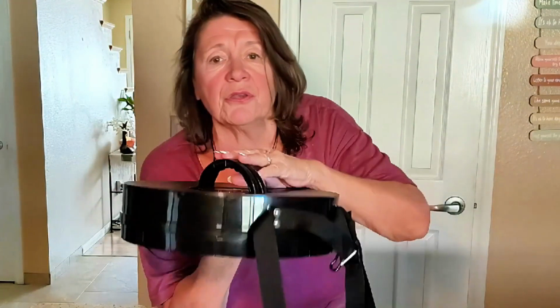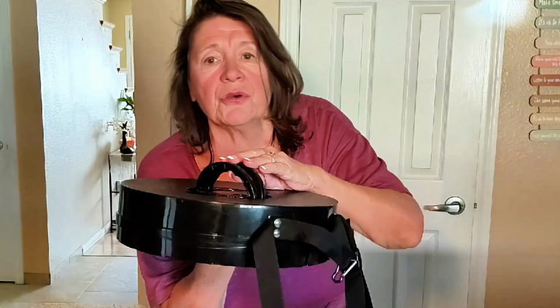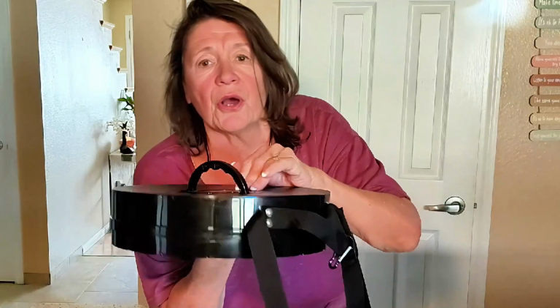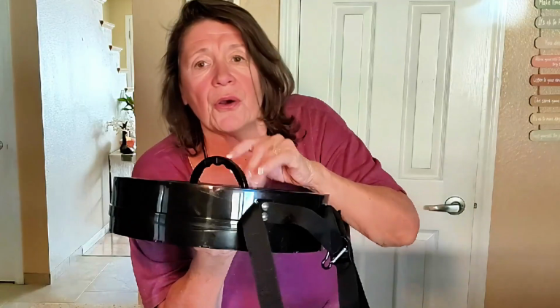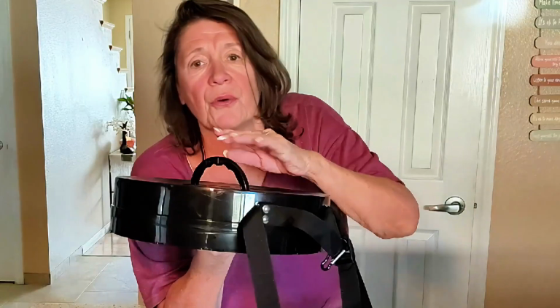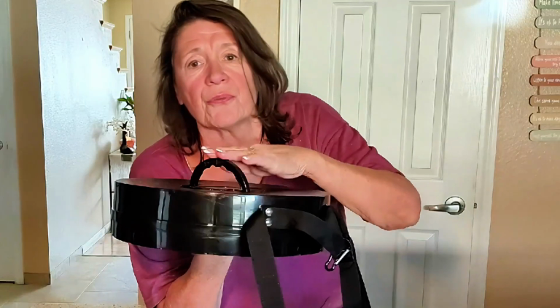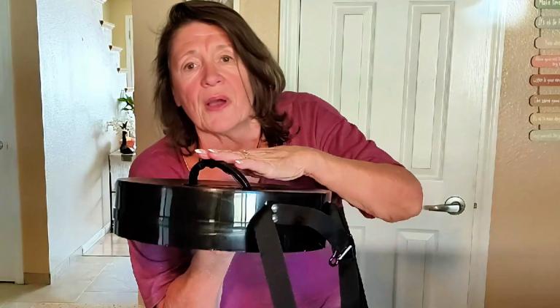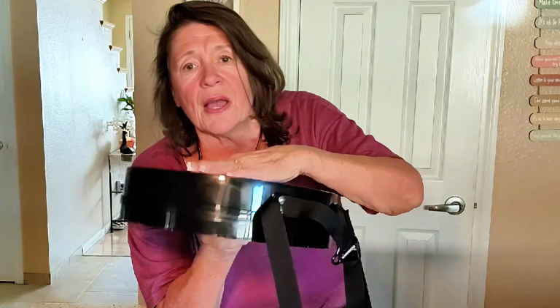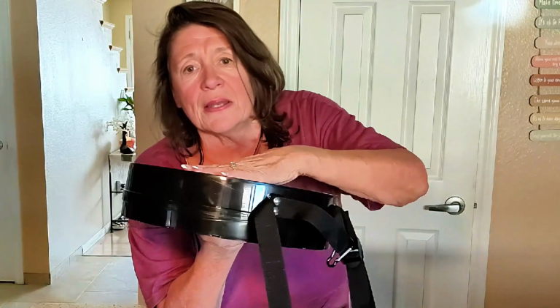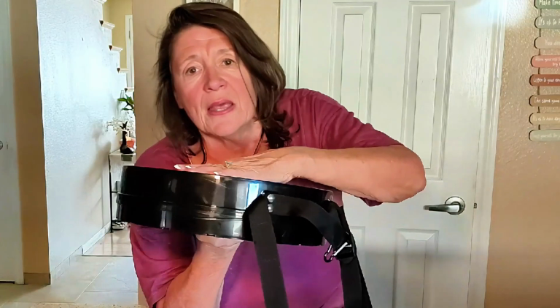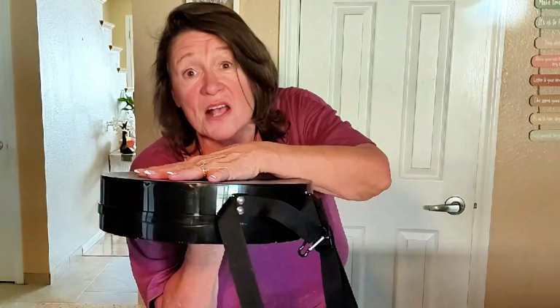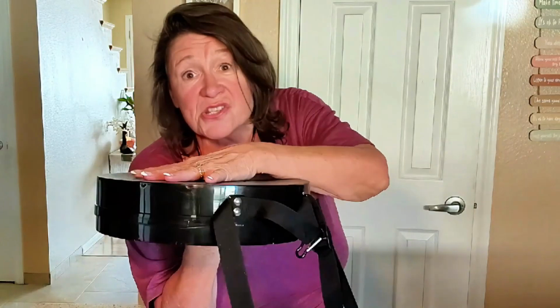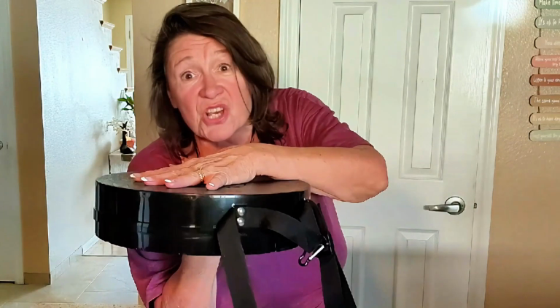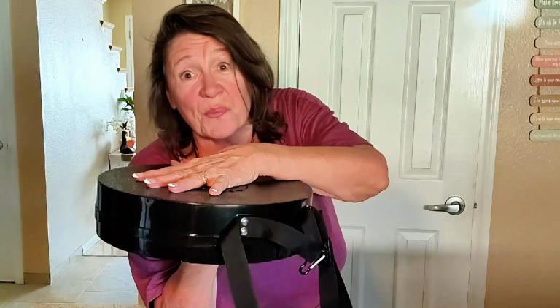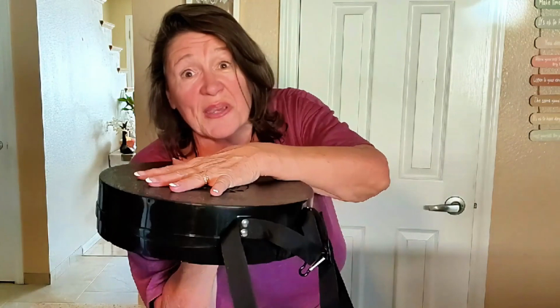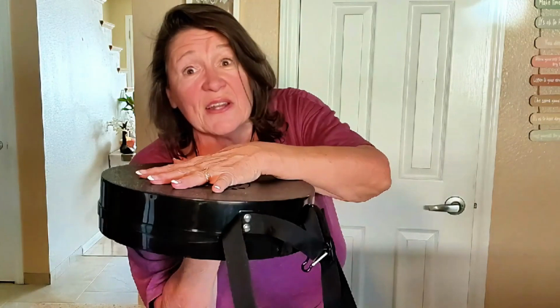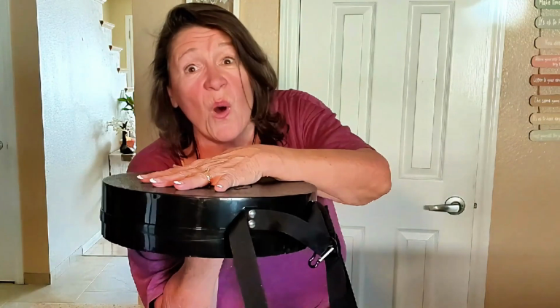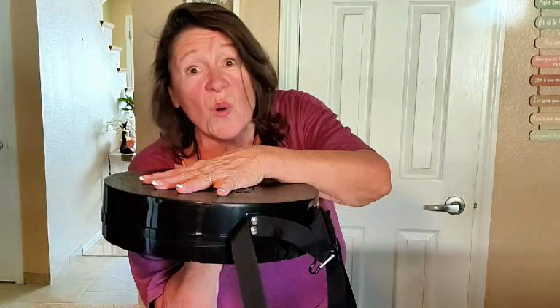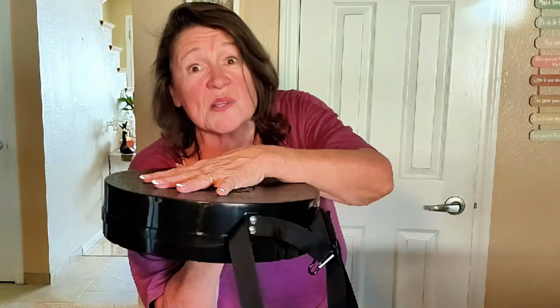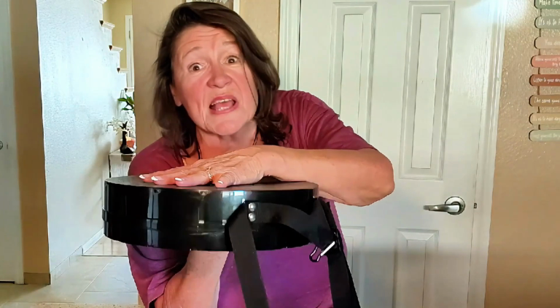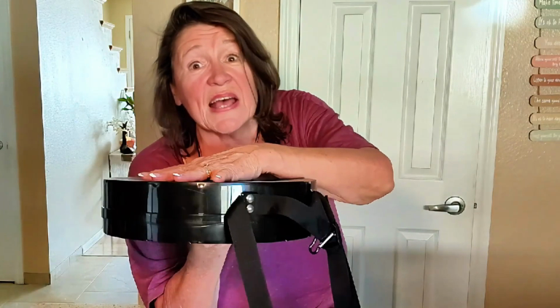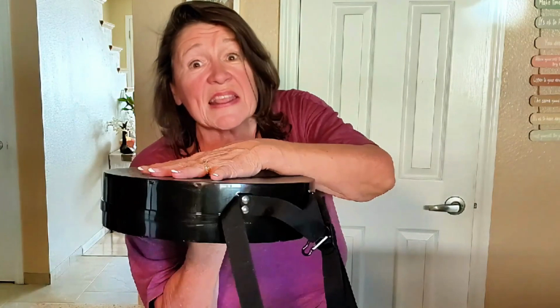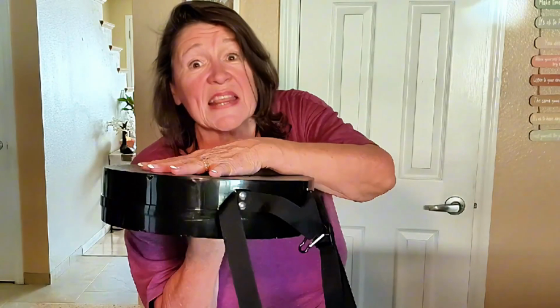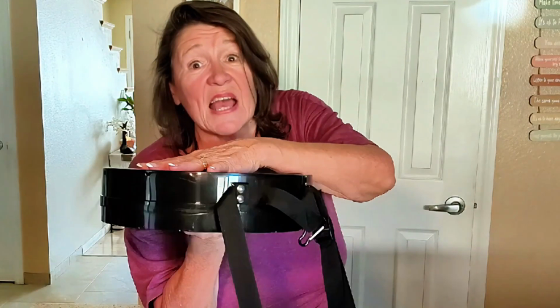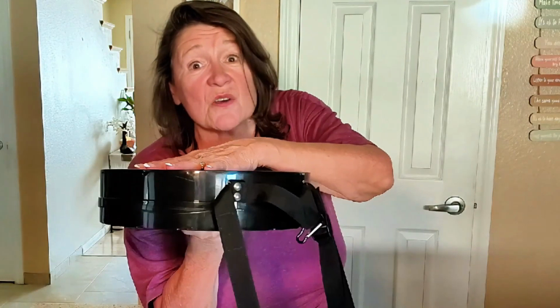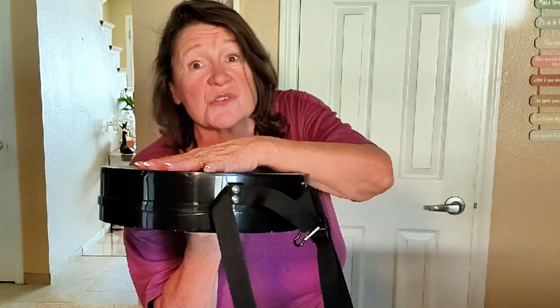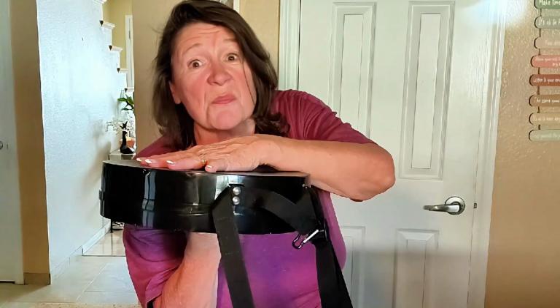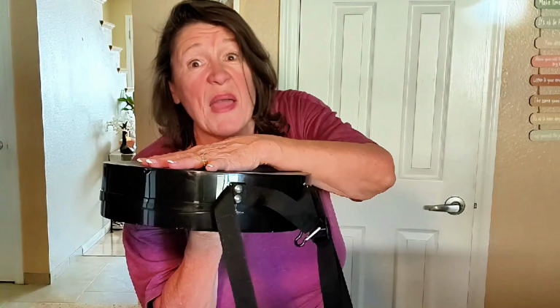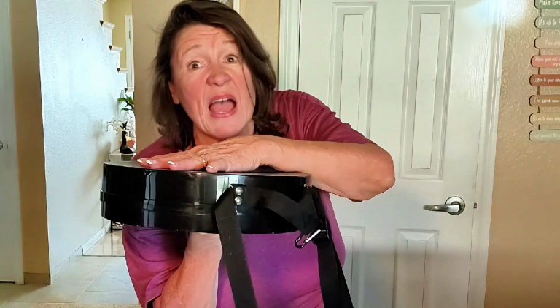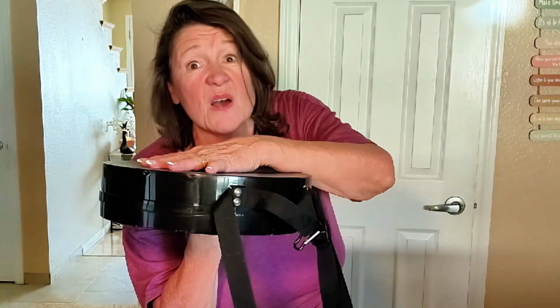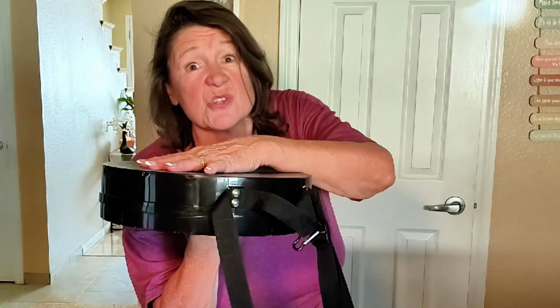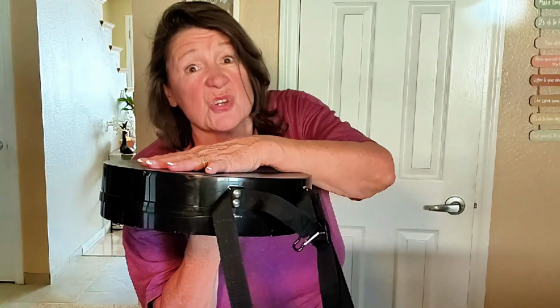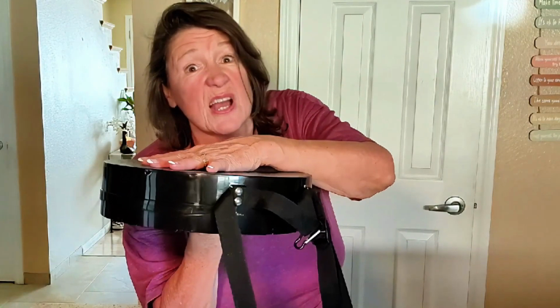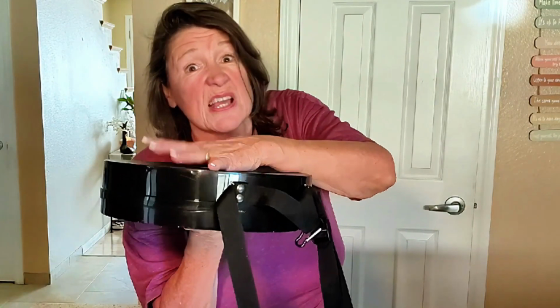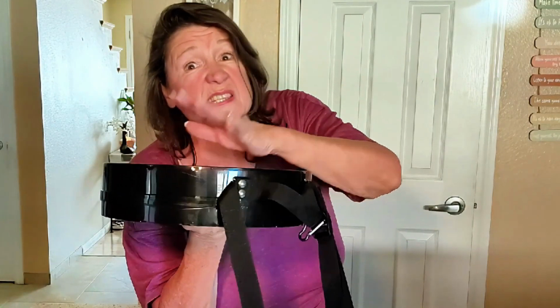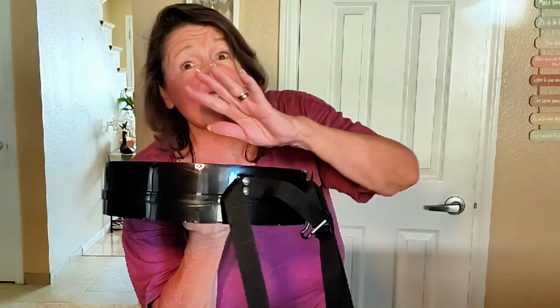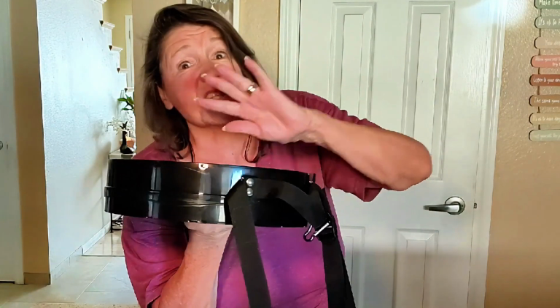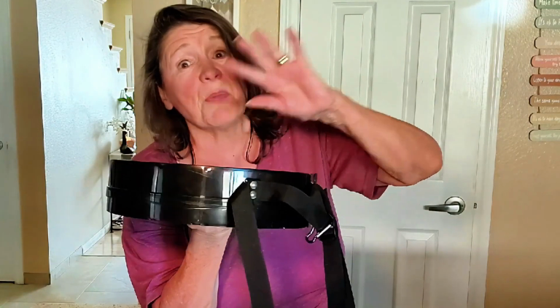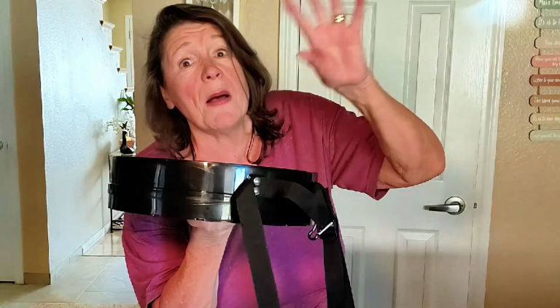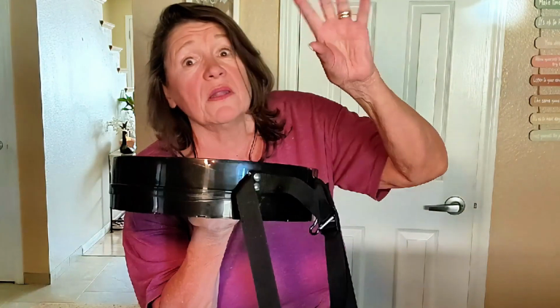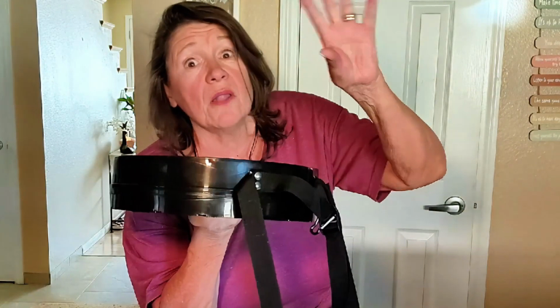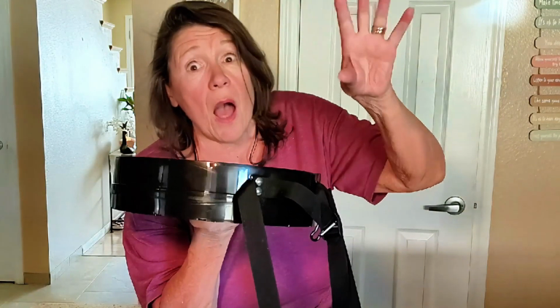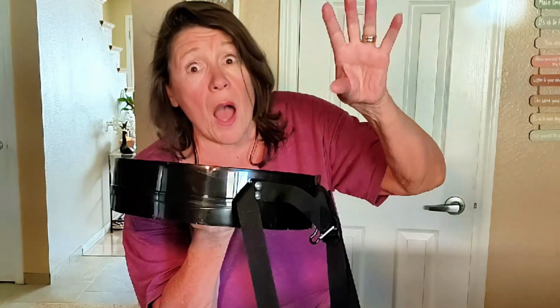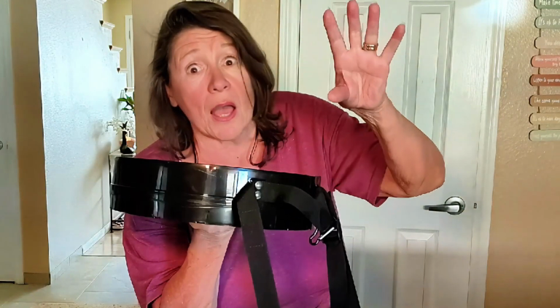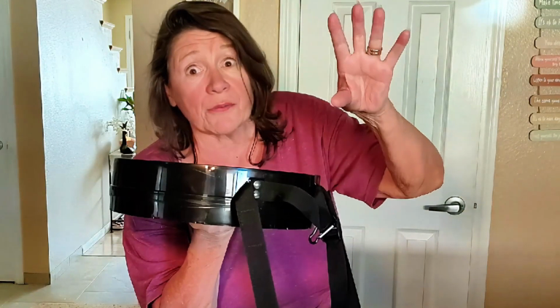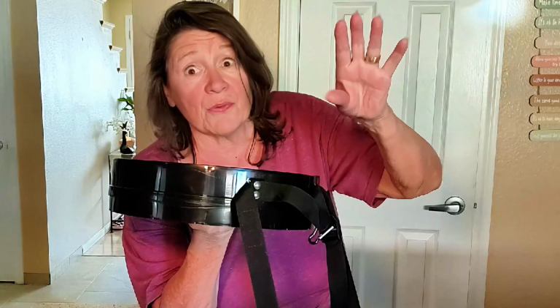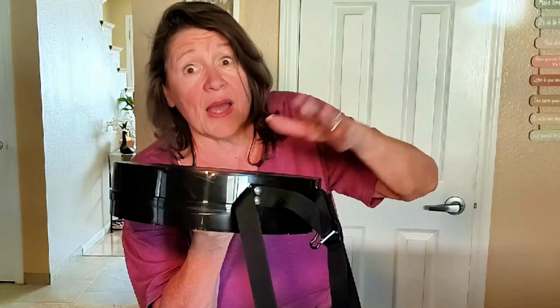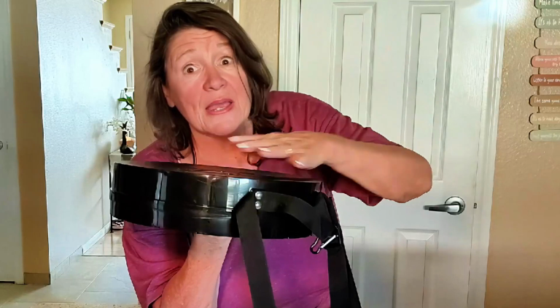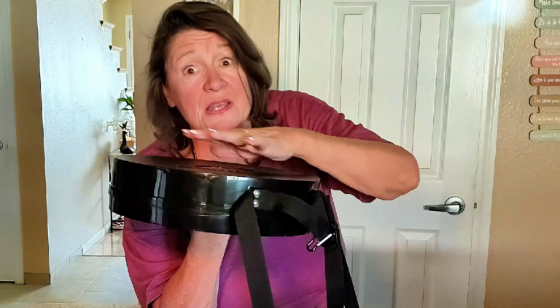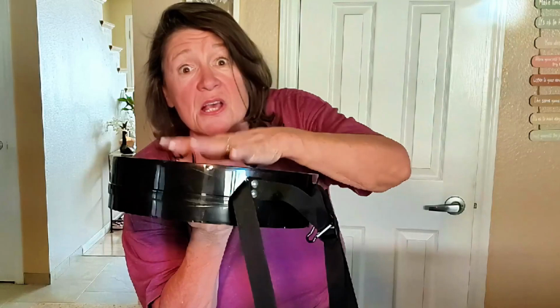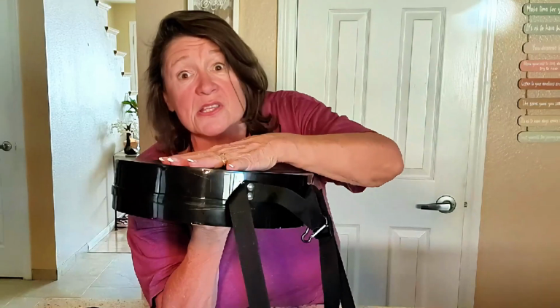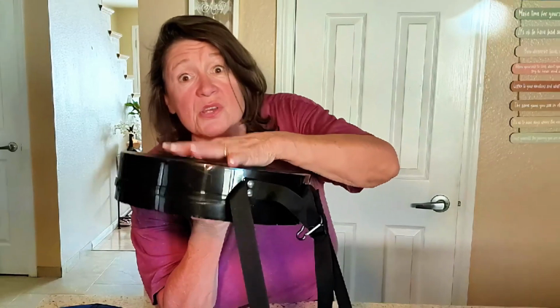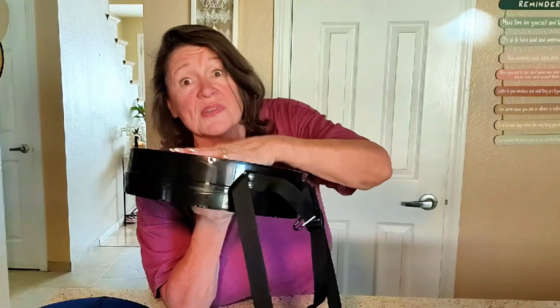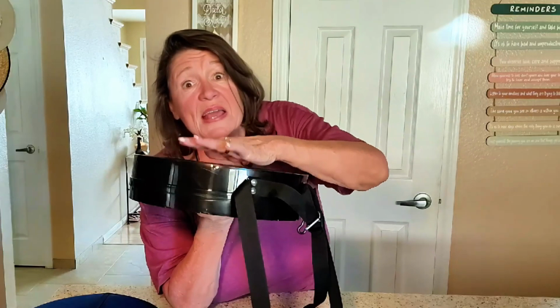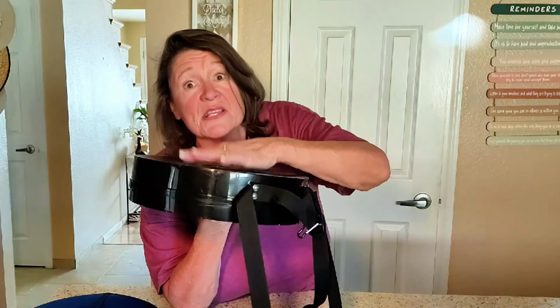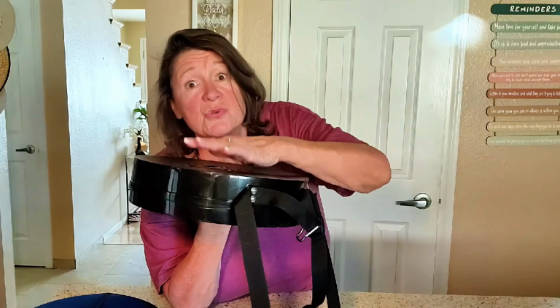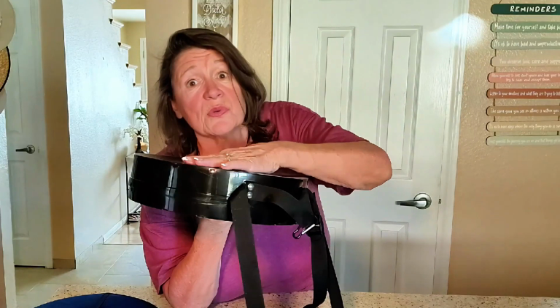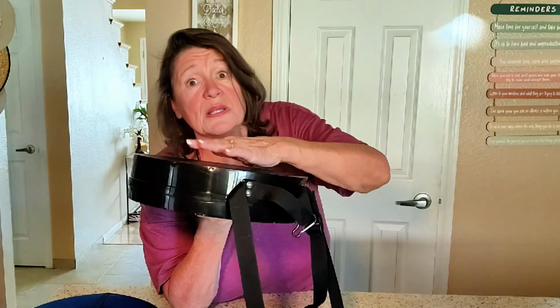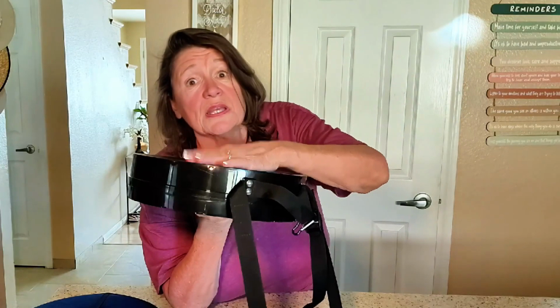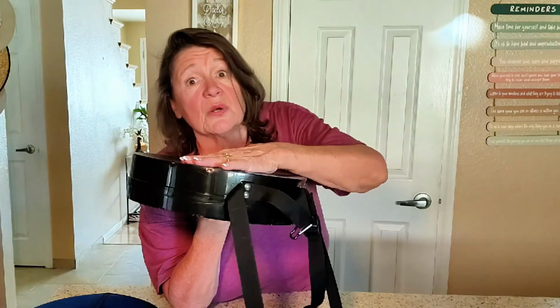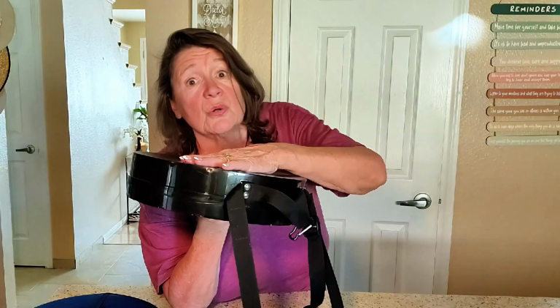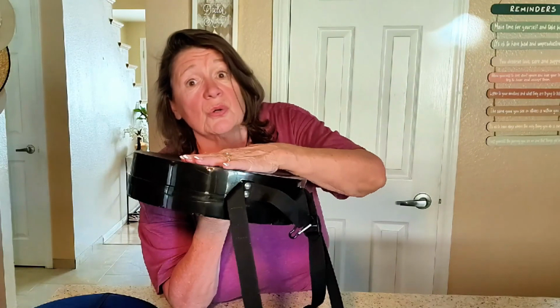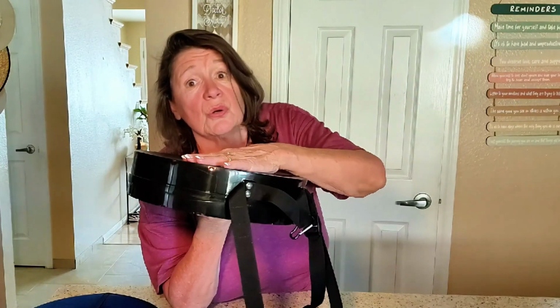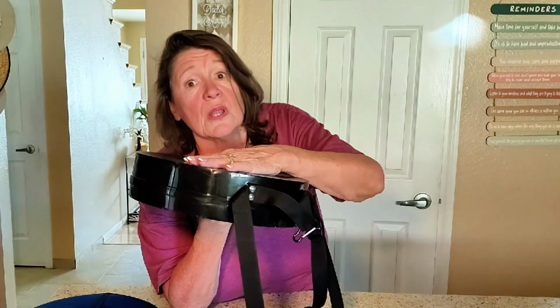There you go. Also, it holds a thousand pounds, you guys. That's a lot, right? So that's really cool.